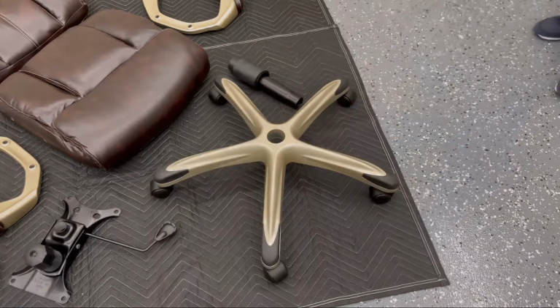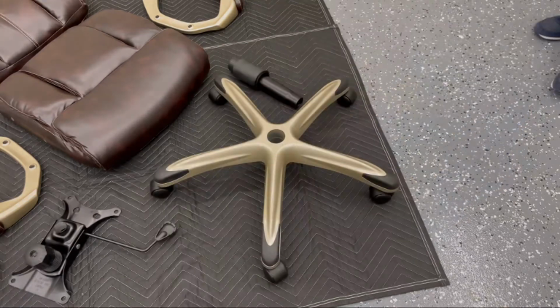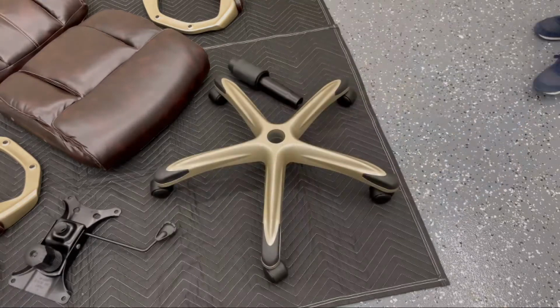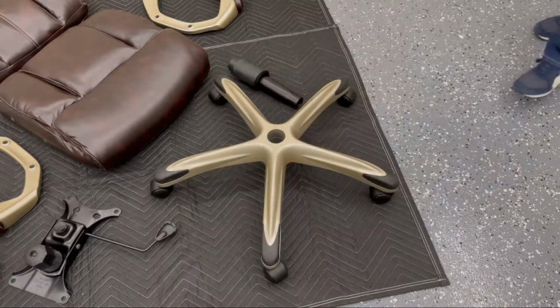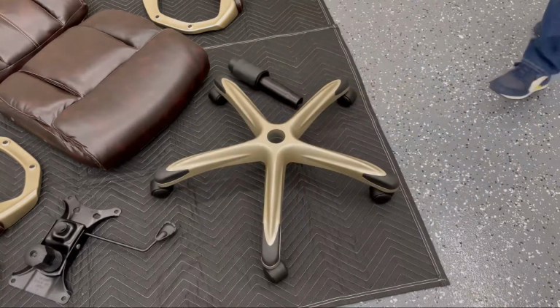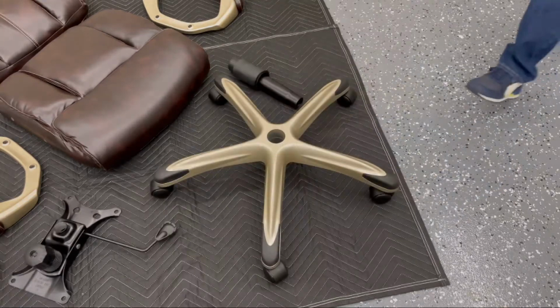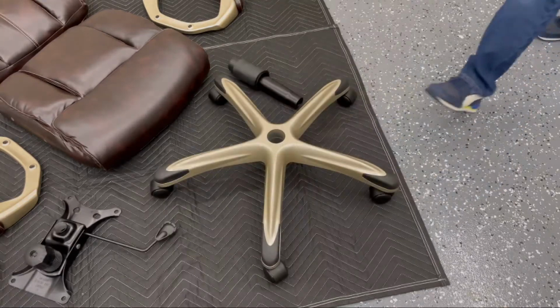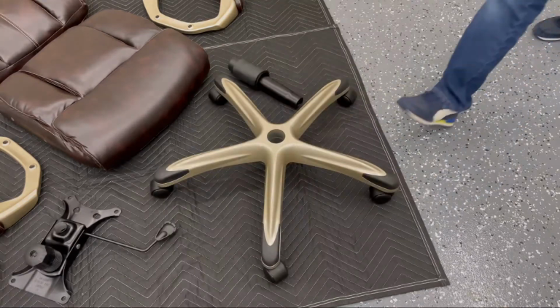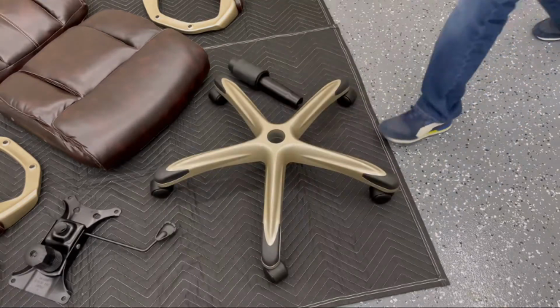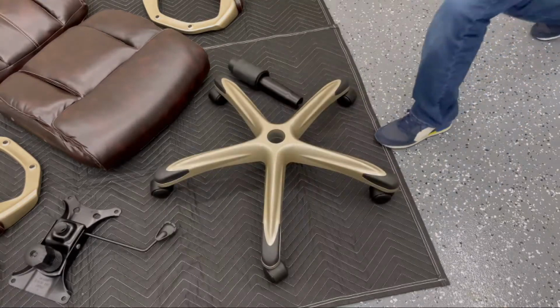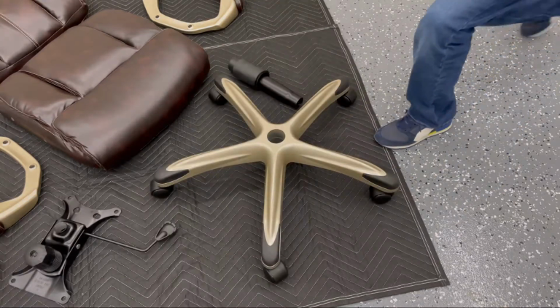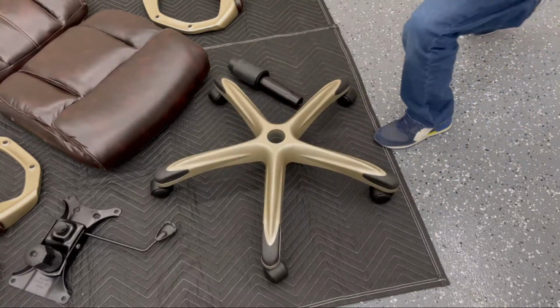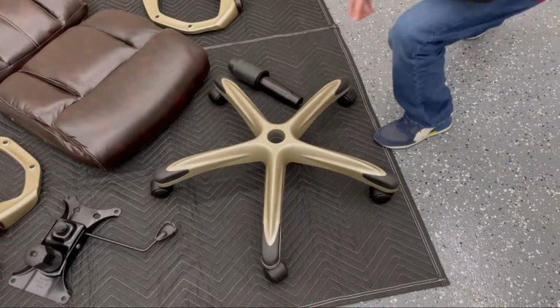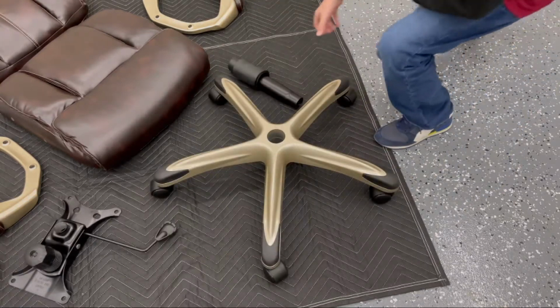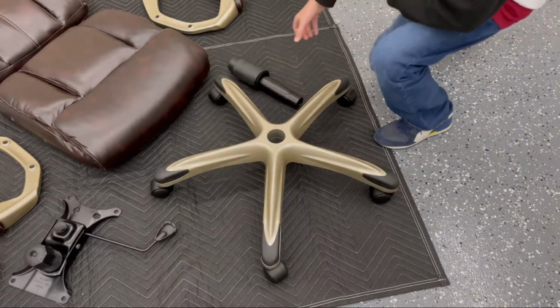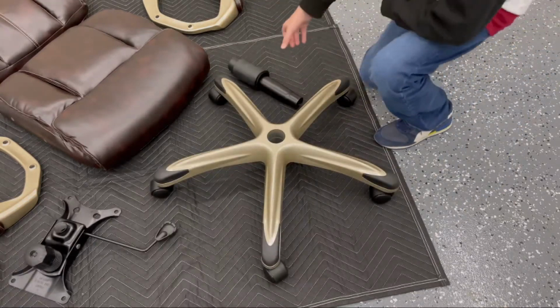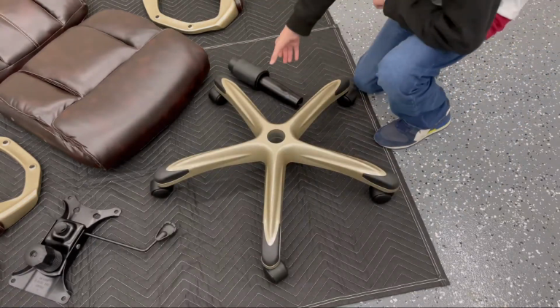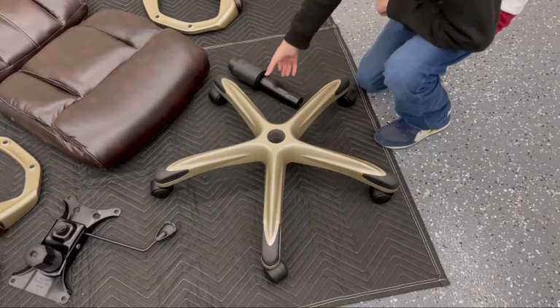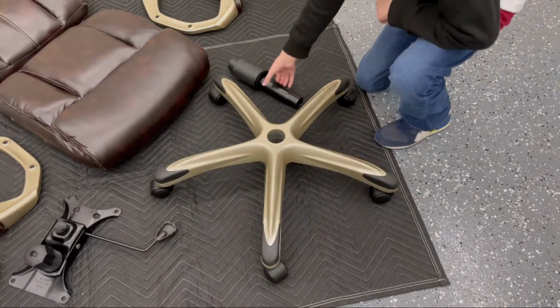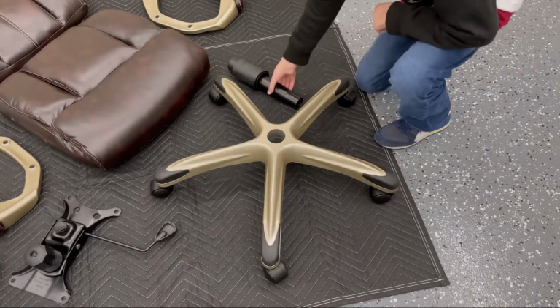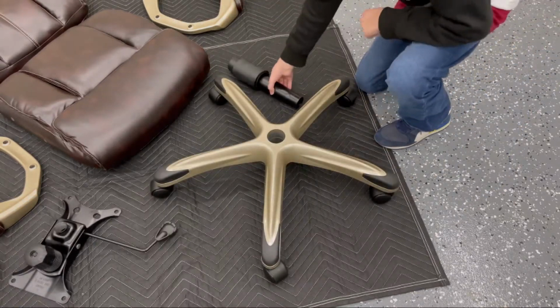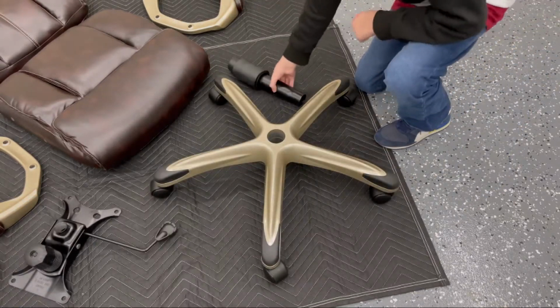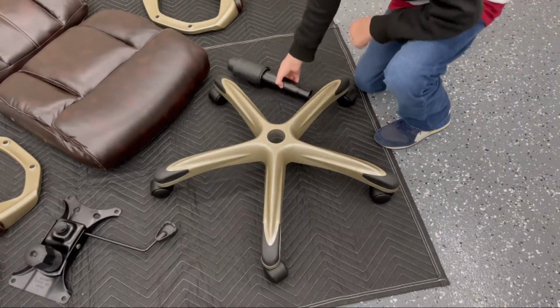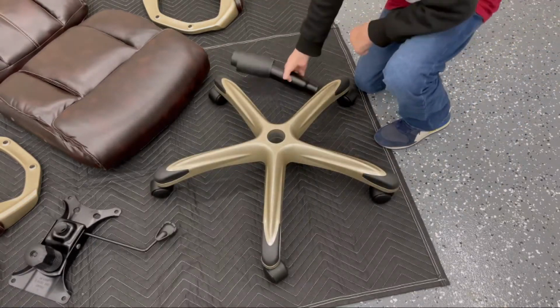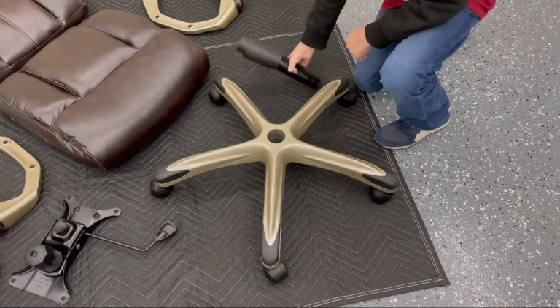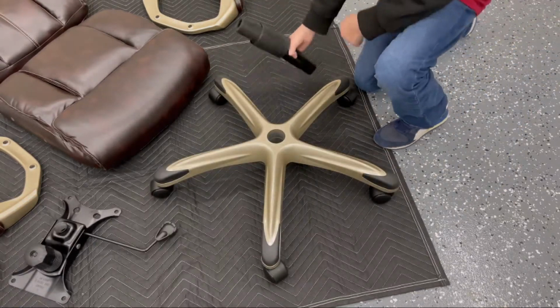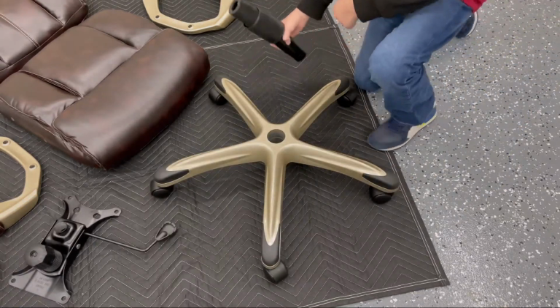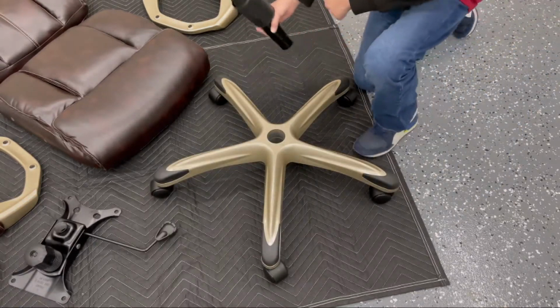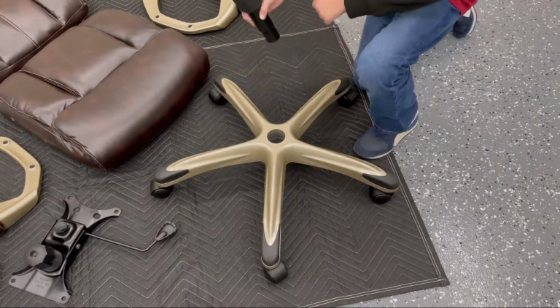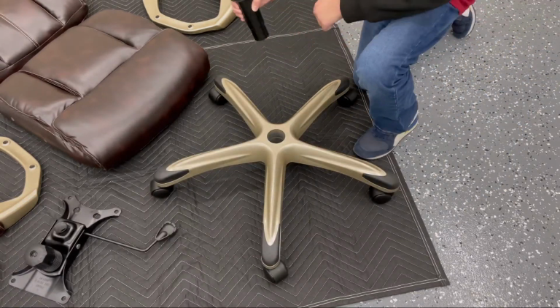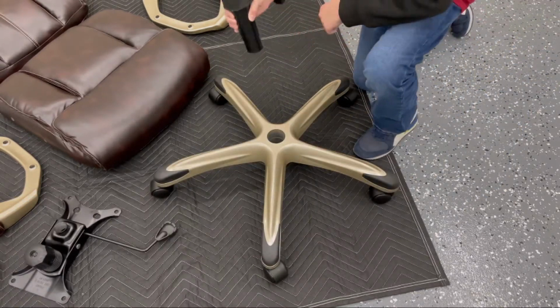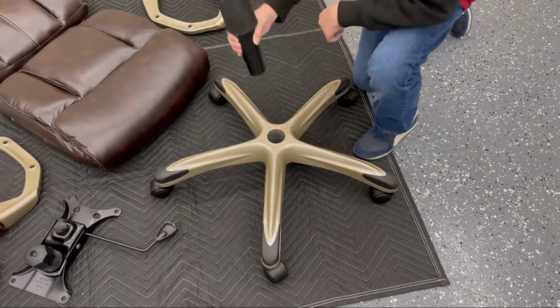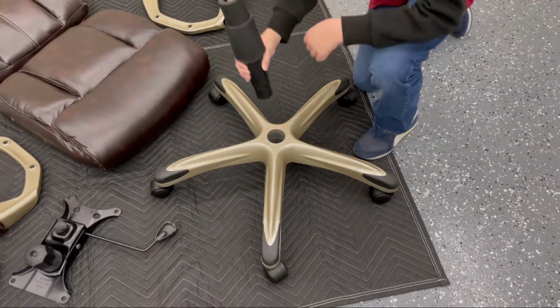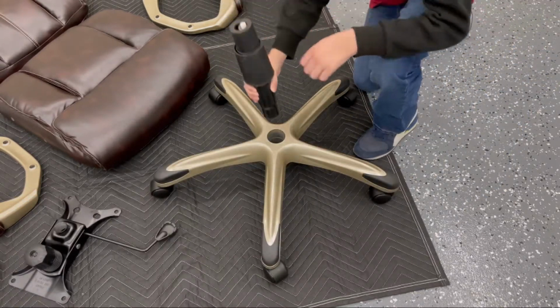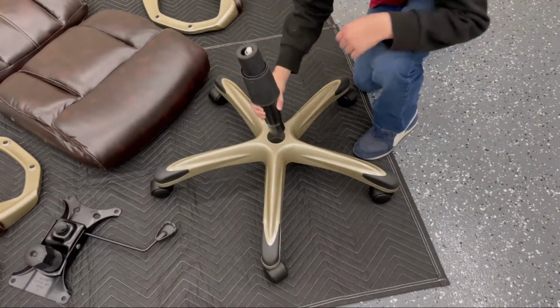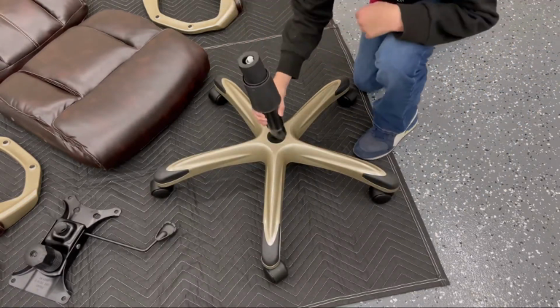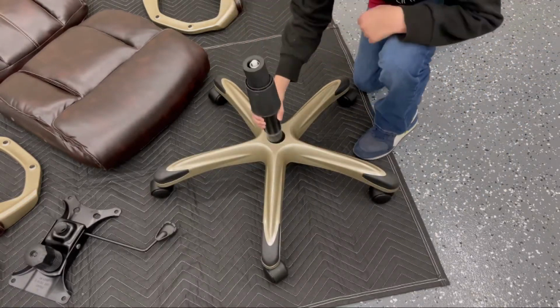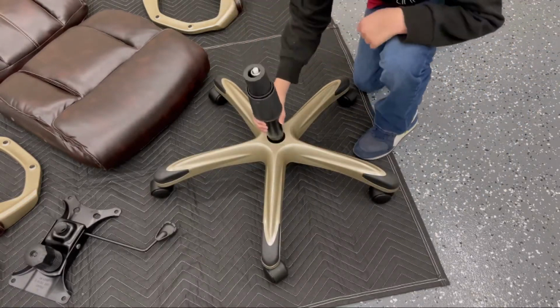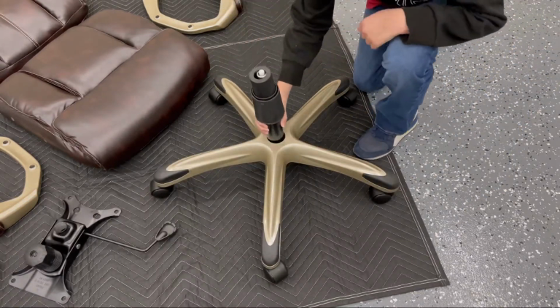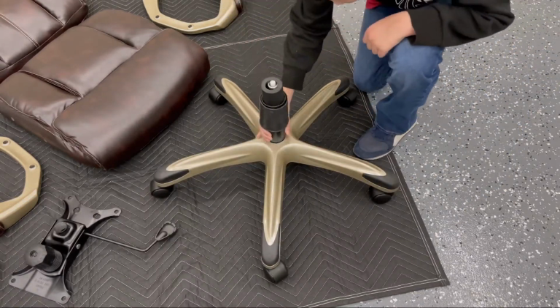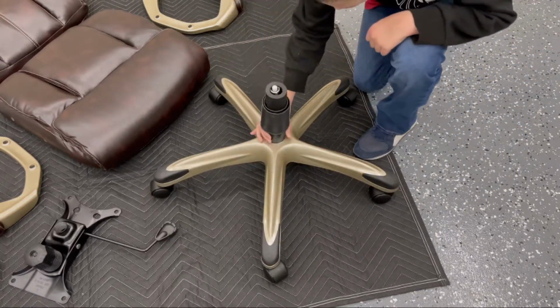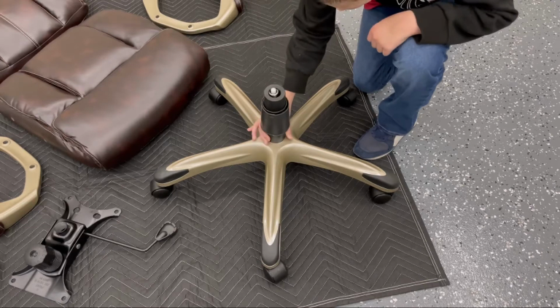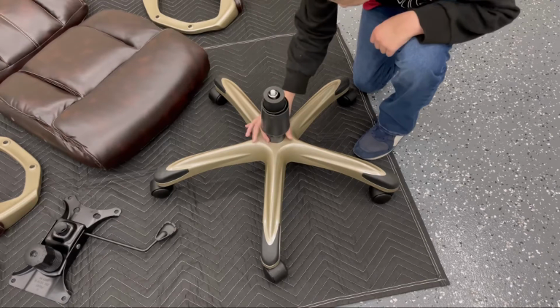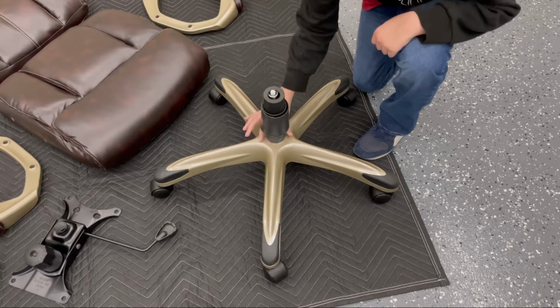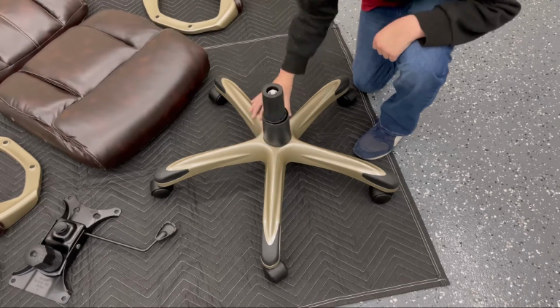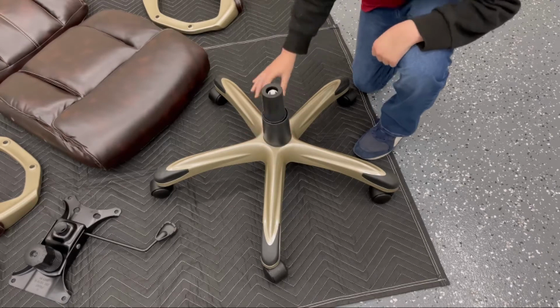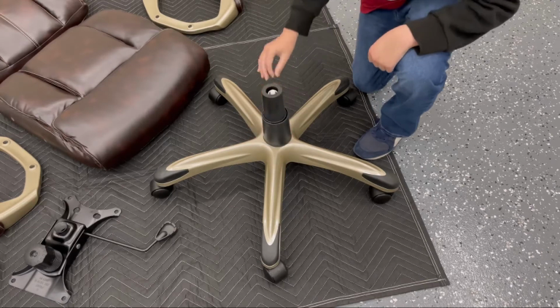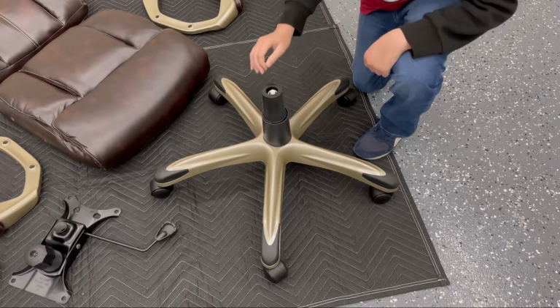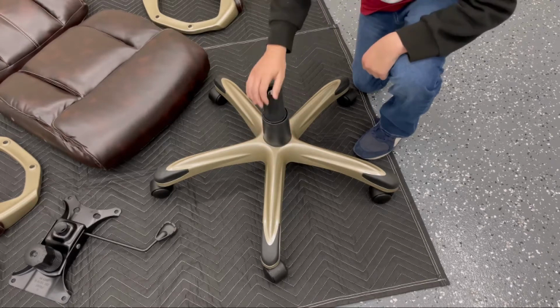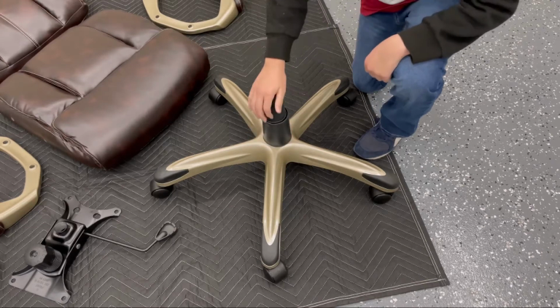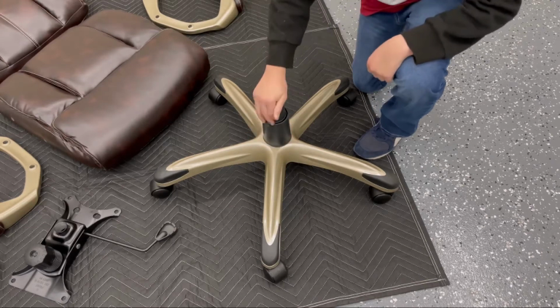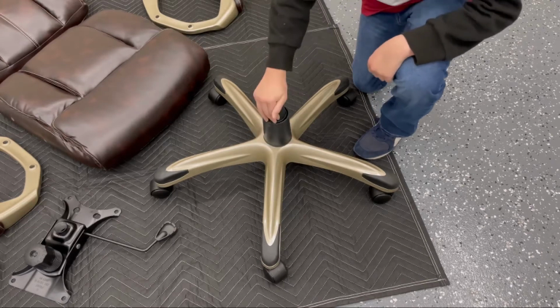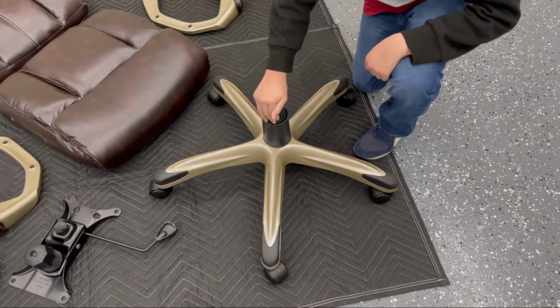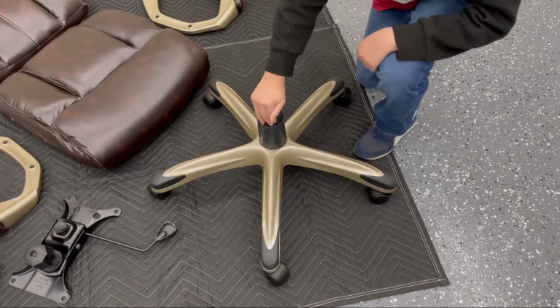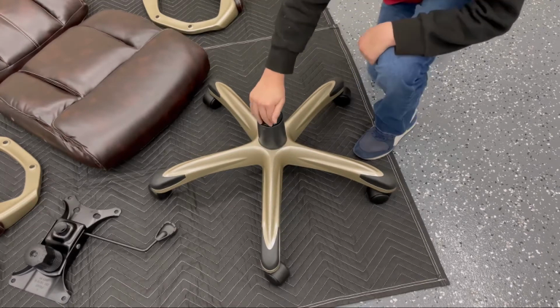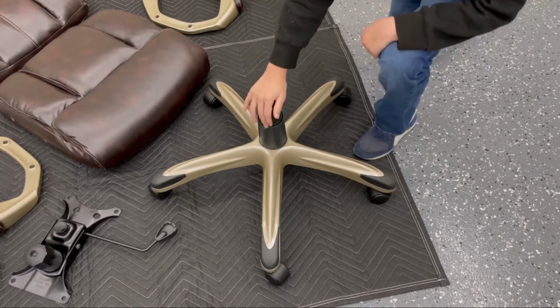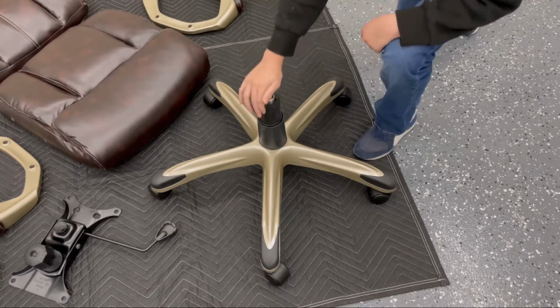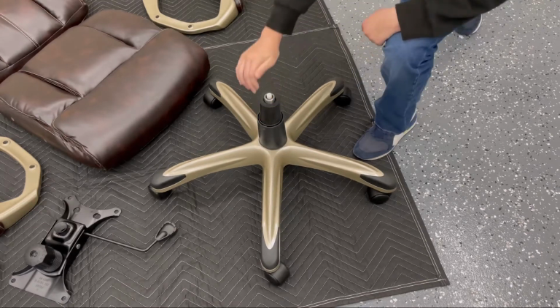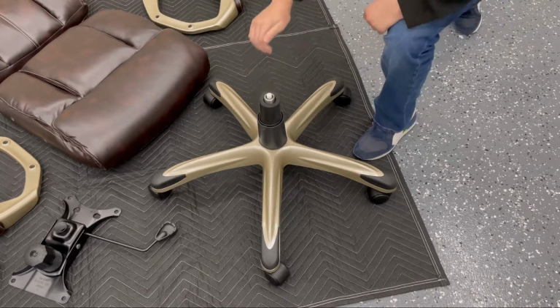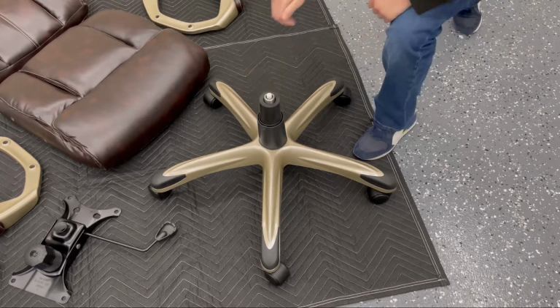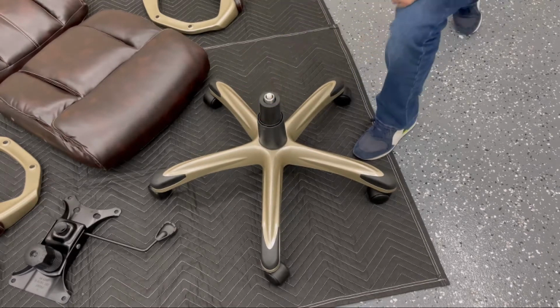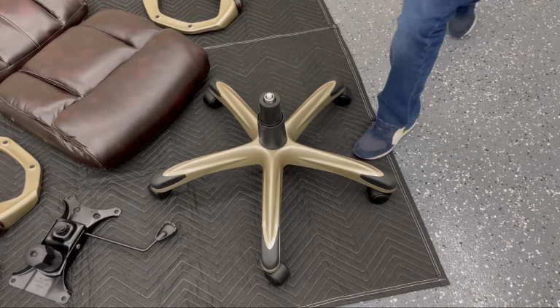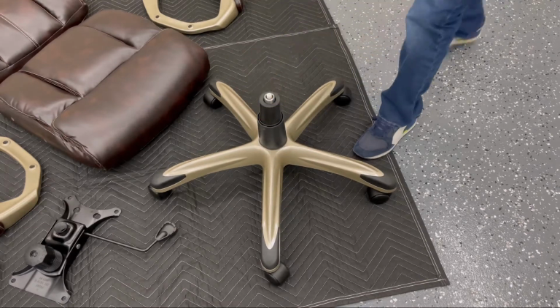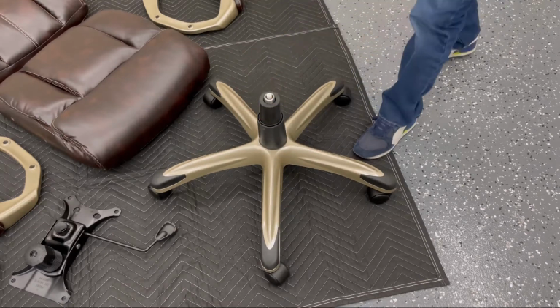Next step, pick up the pneumatic cylinder and place it in the hole in the center of the chair base. Make sure it's in there good and firm.